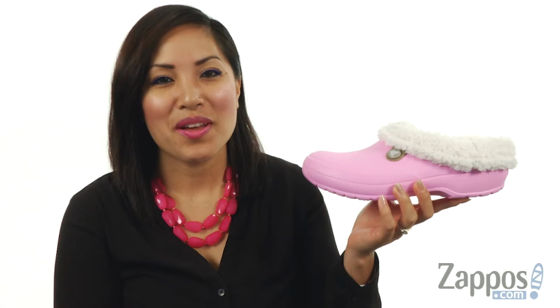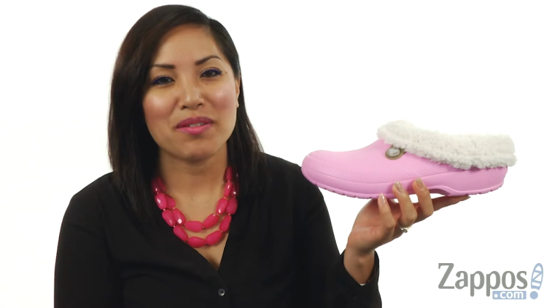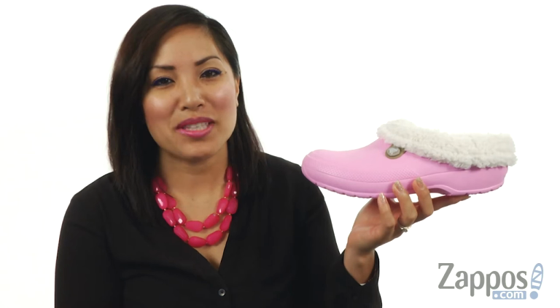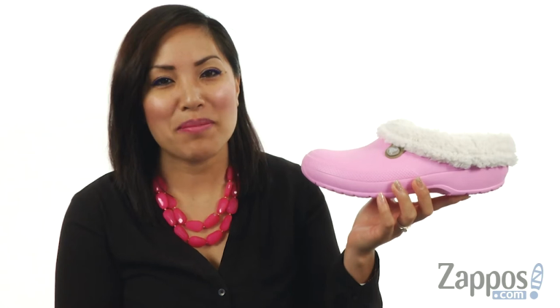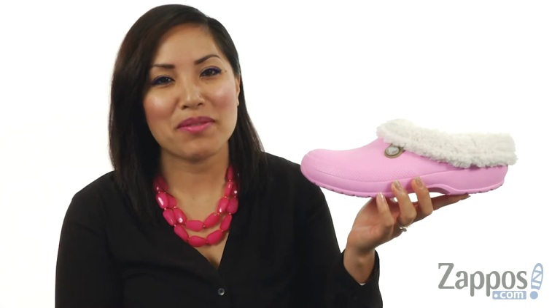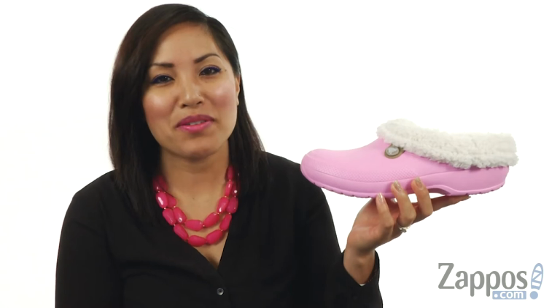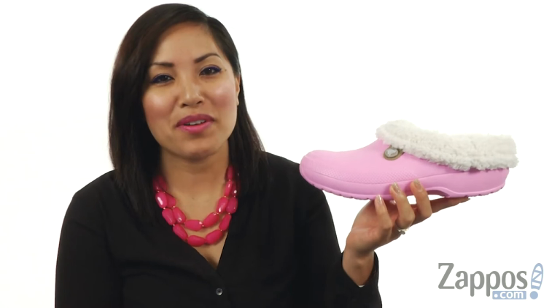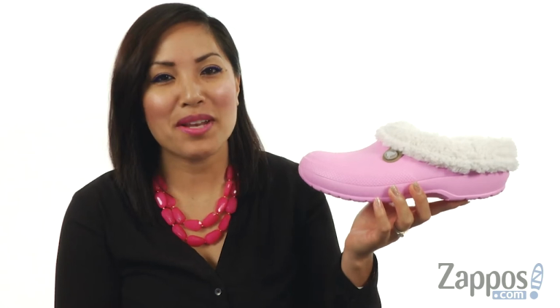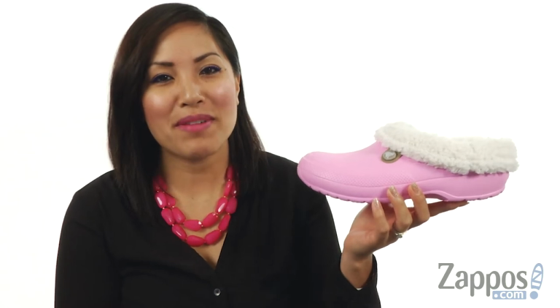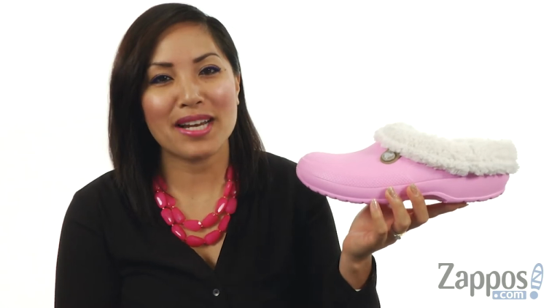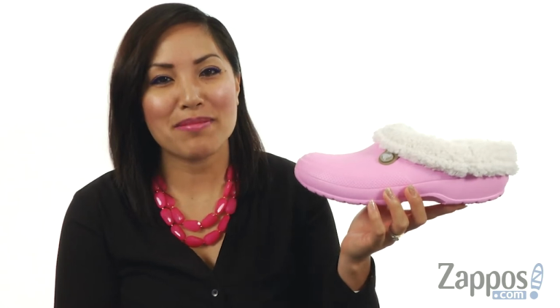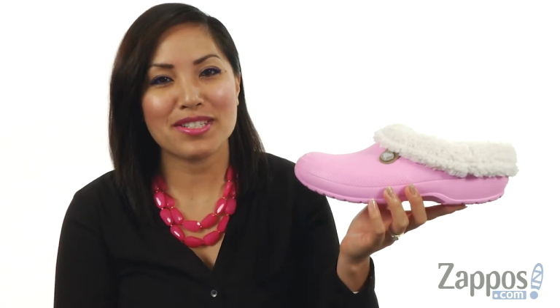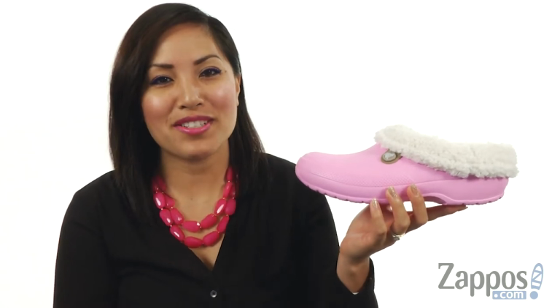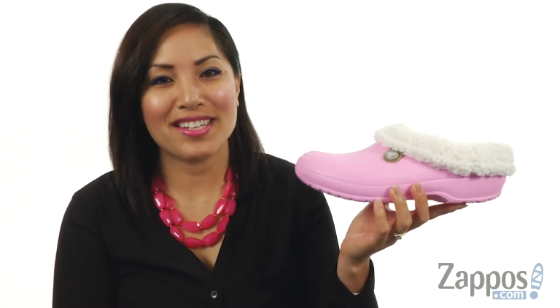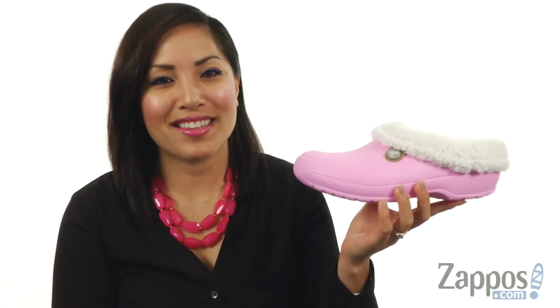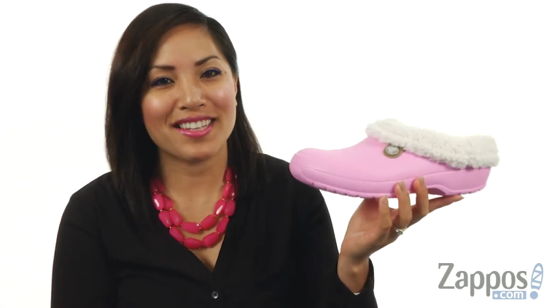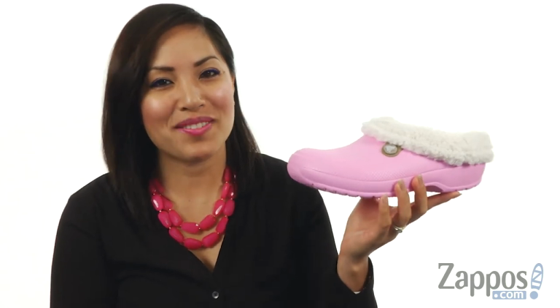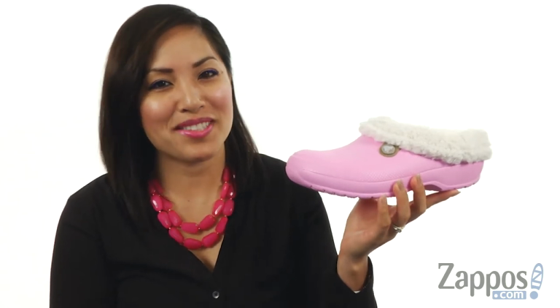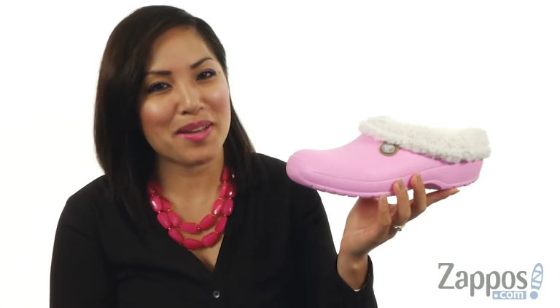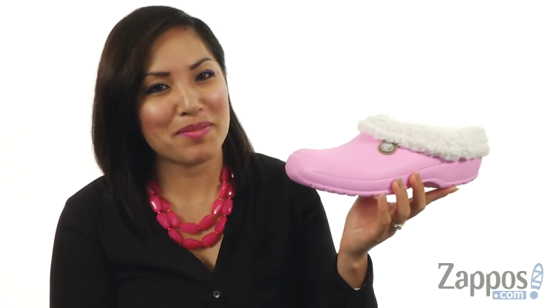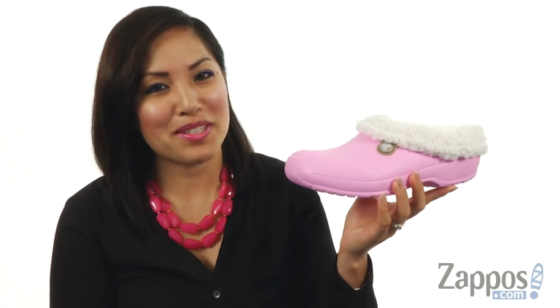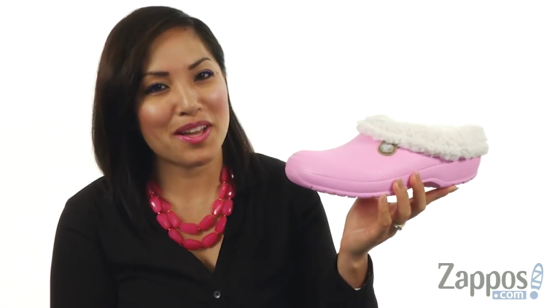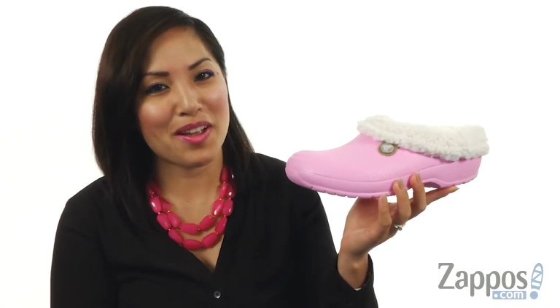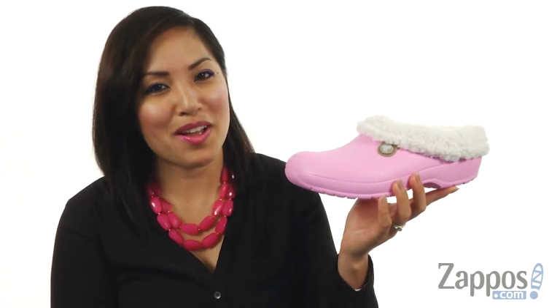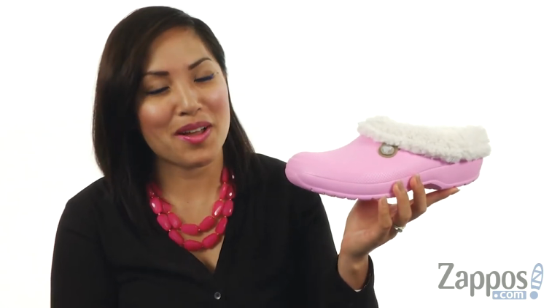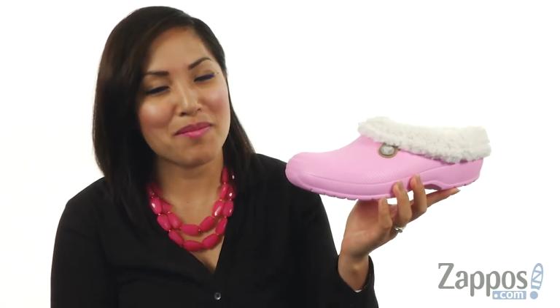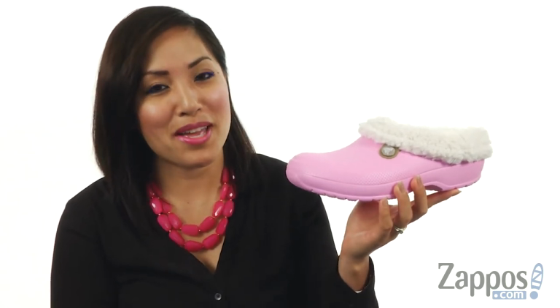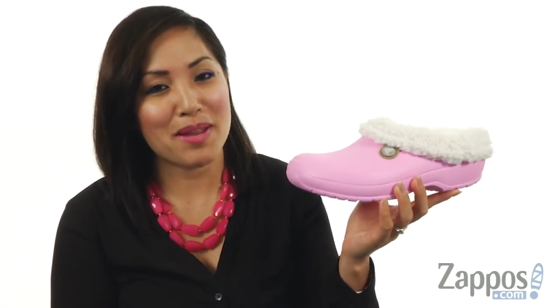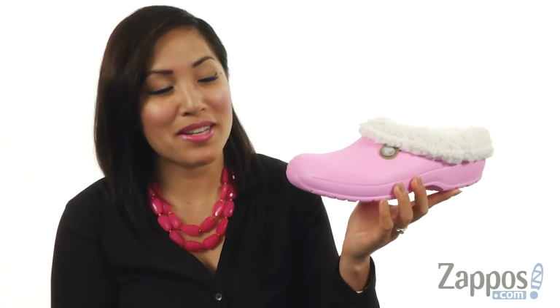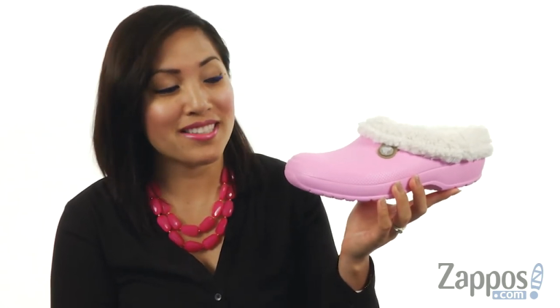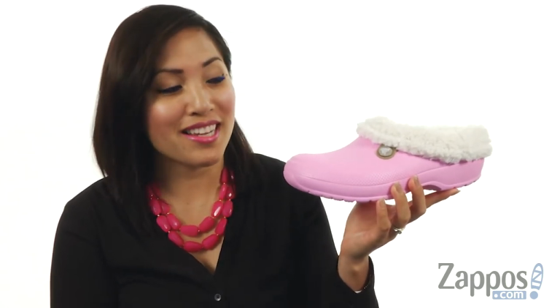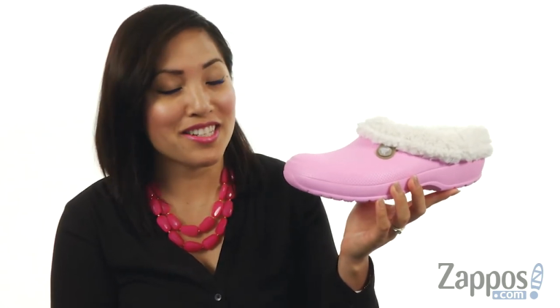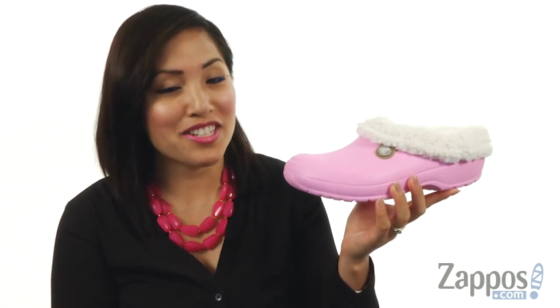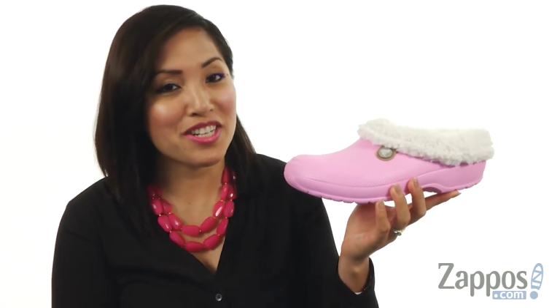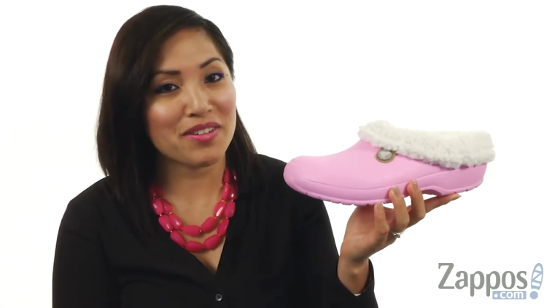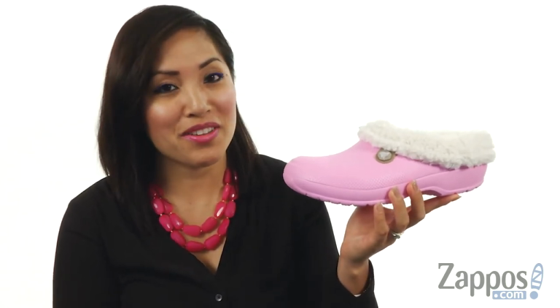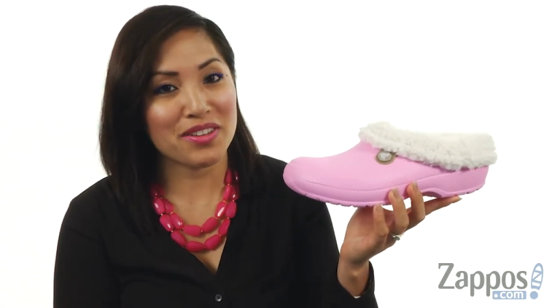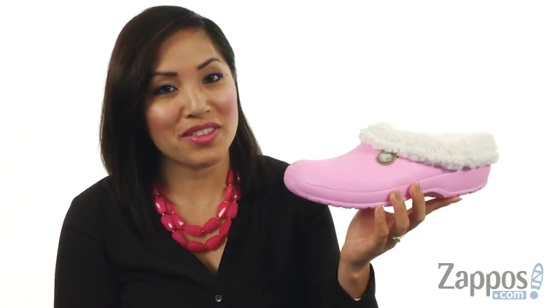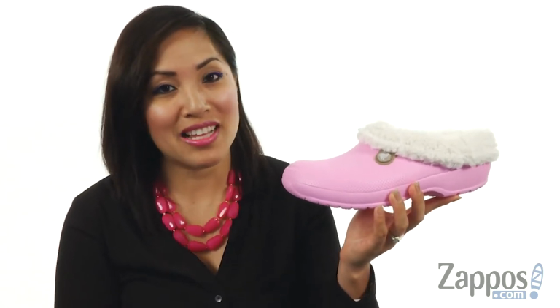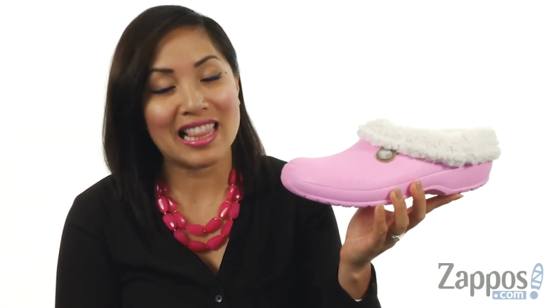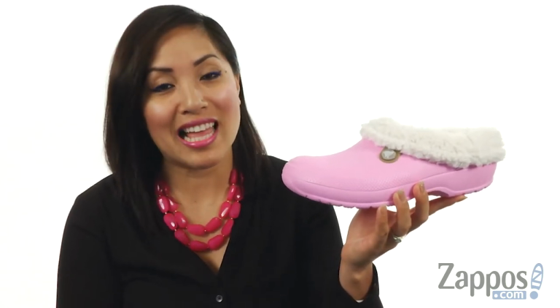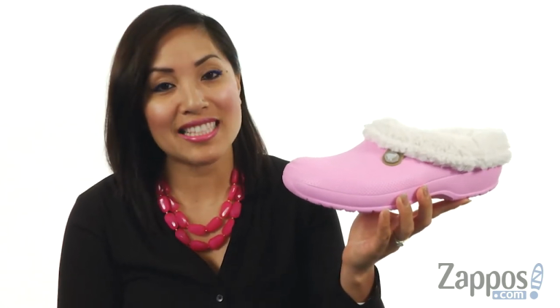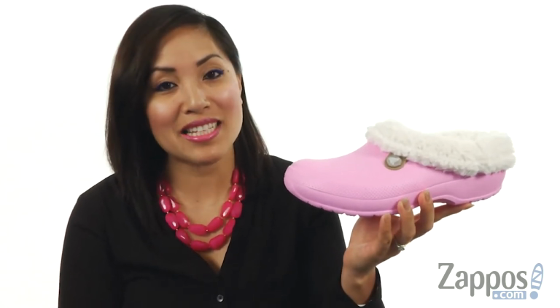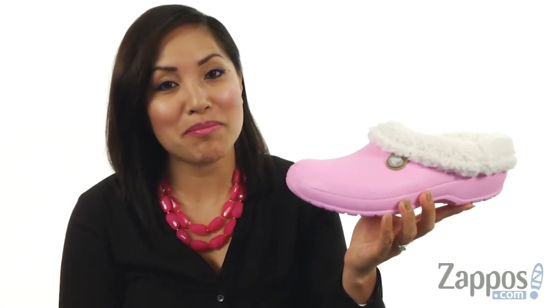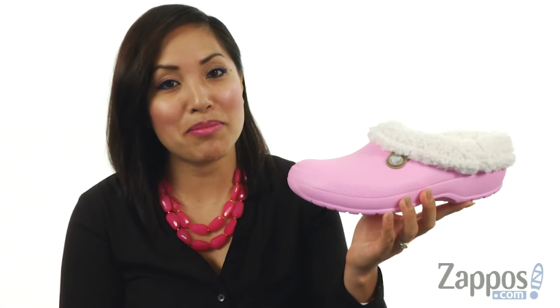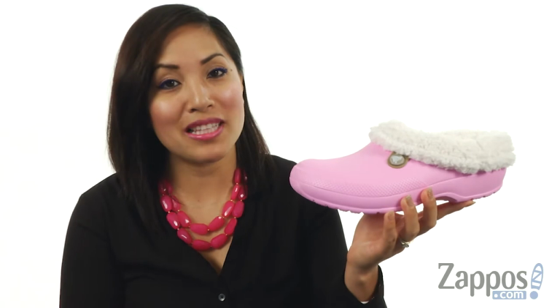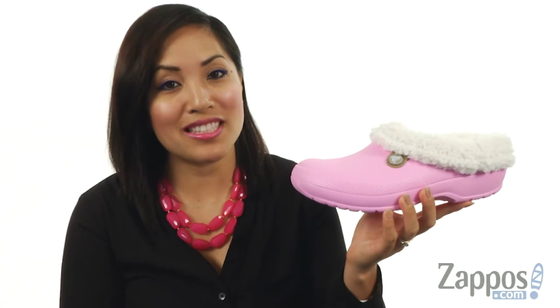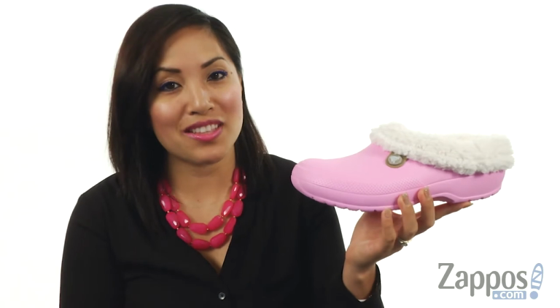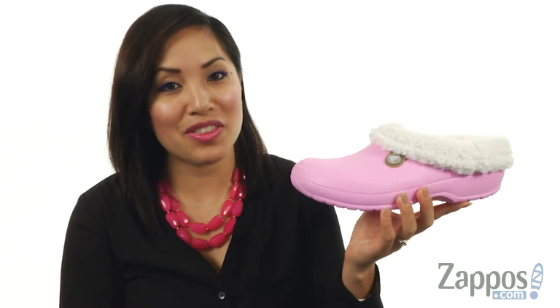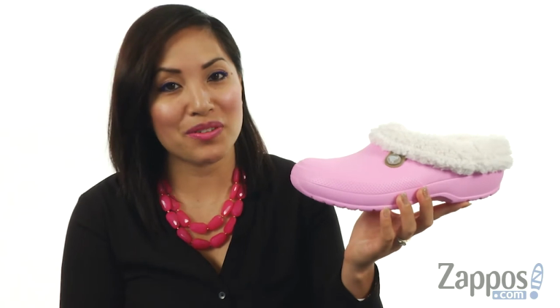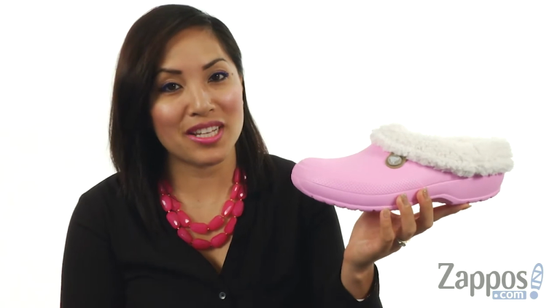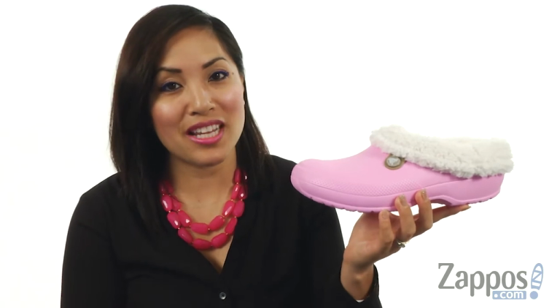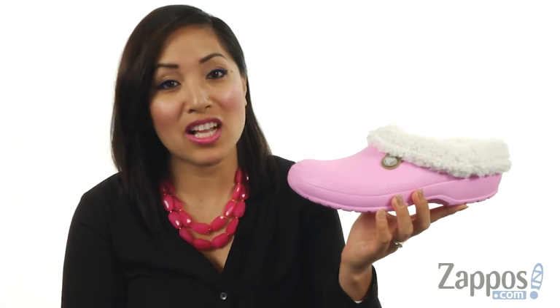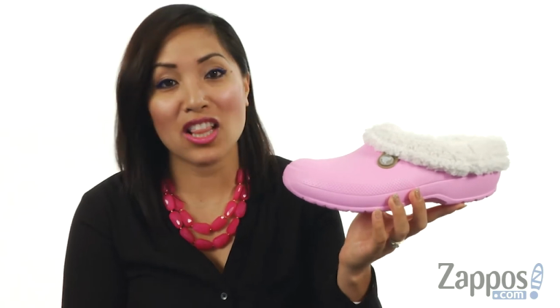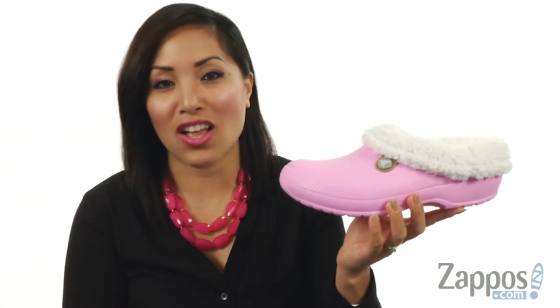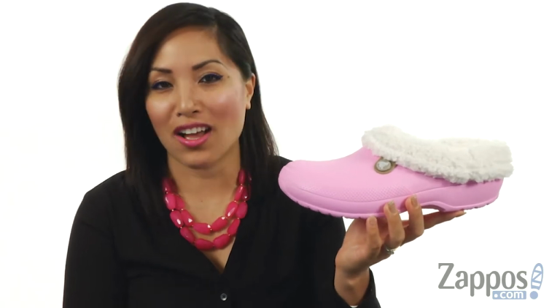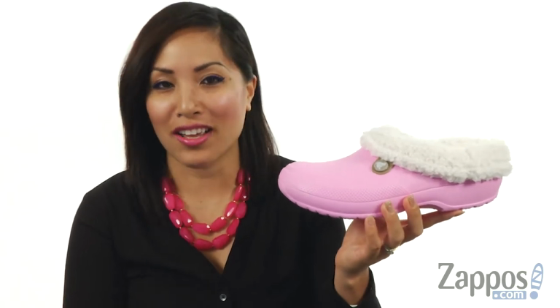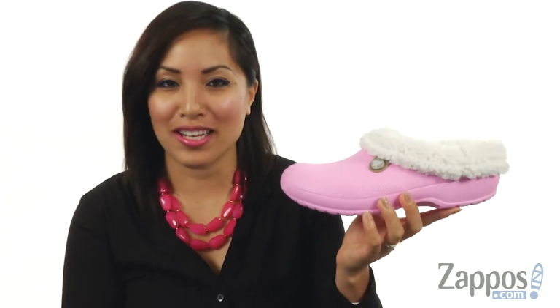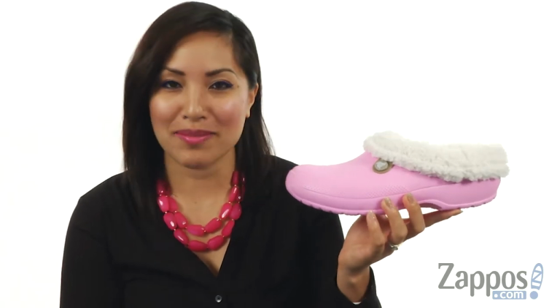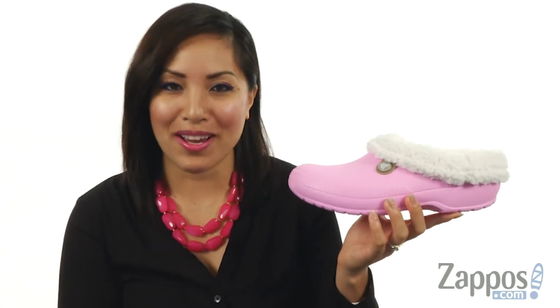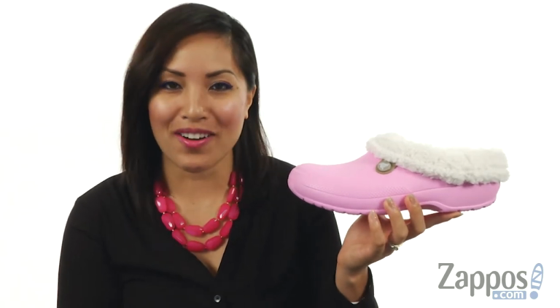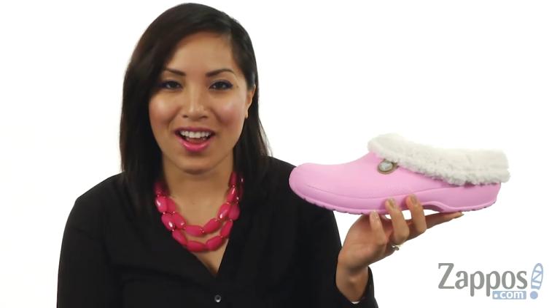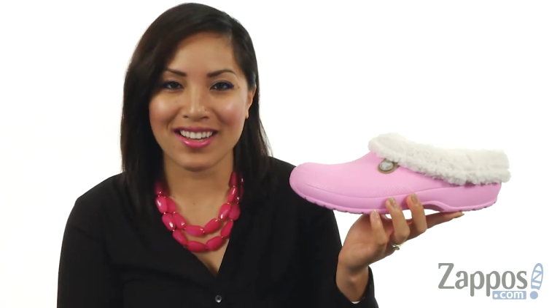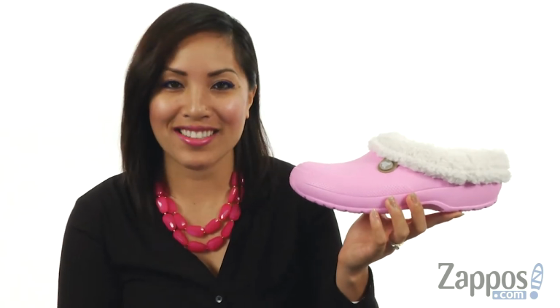What's up everyone? My name is Gina Lynn, whatsappless.com, and I'm excited to share with you the classic Blitzen 3 clog — it's by Crocs.